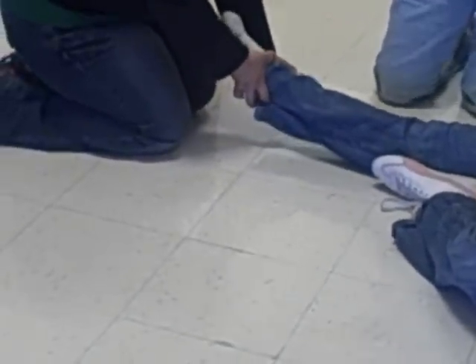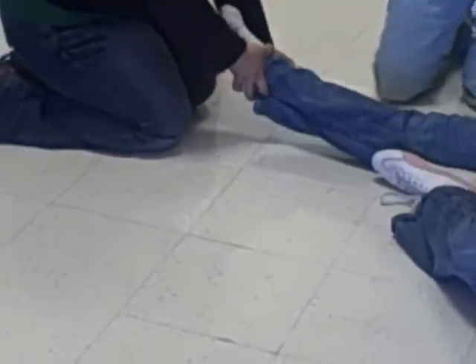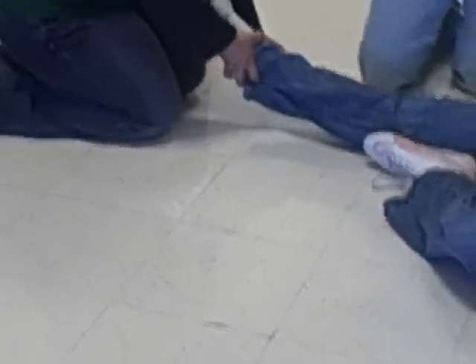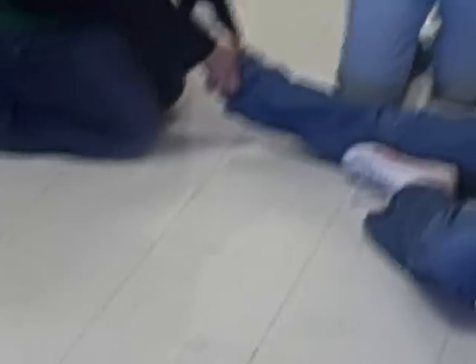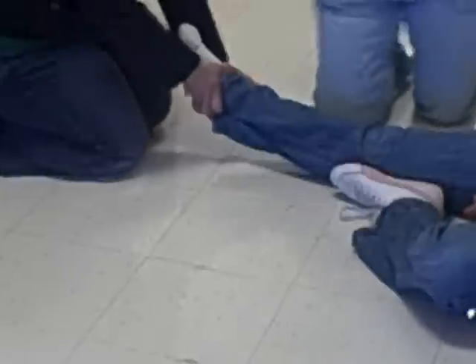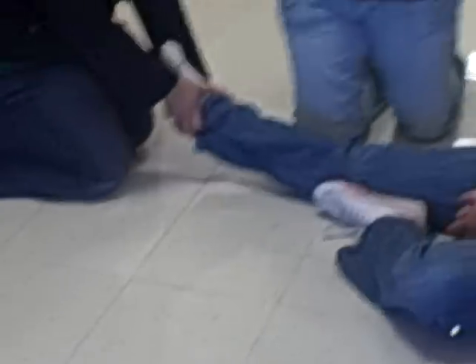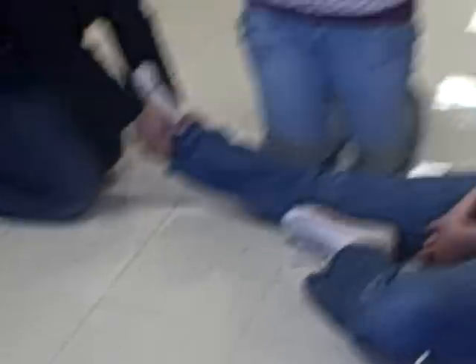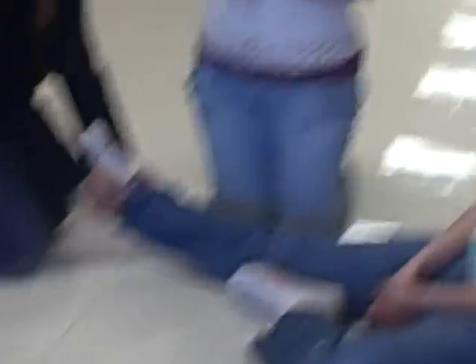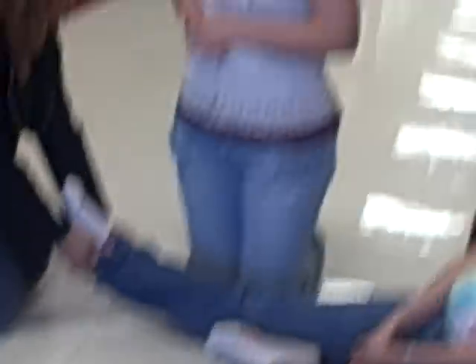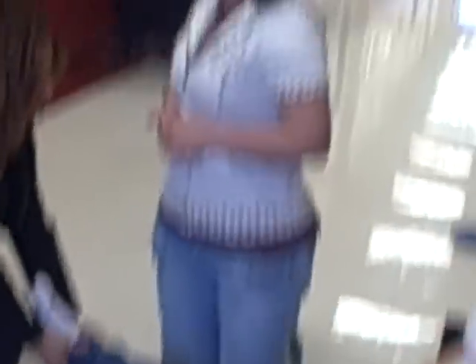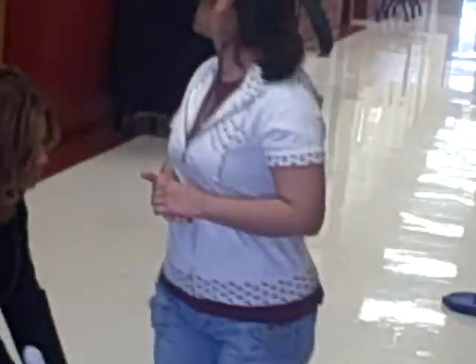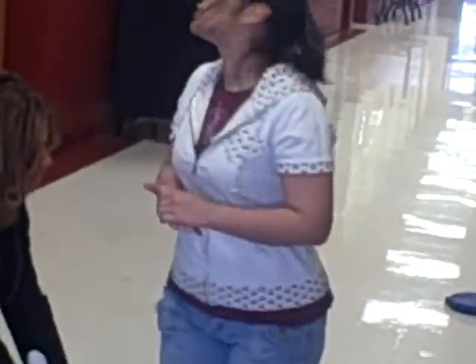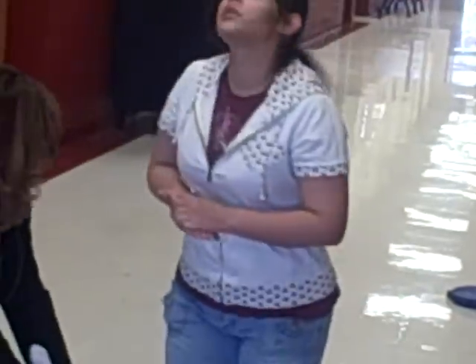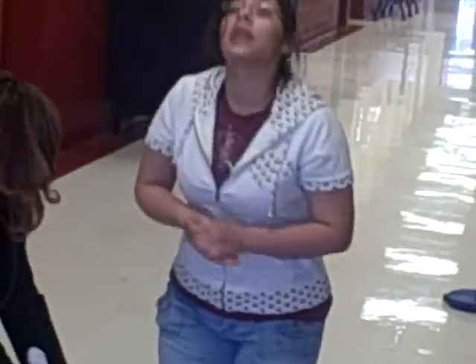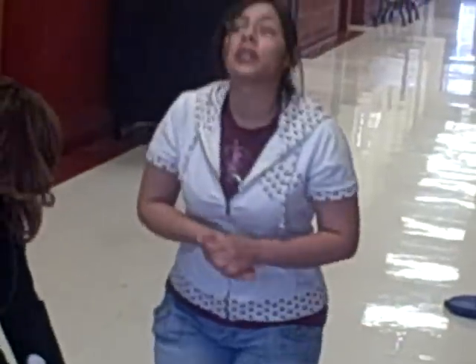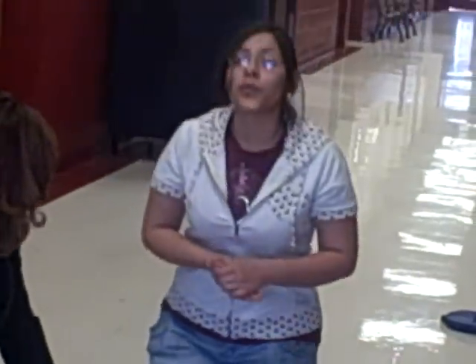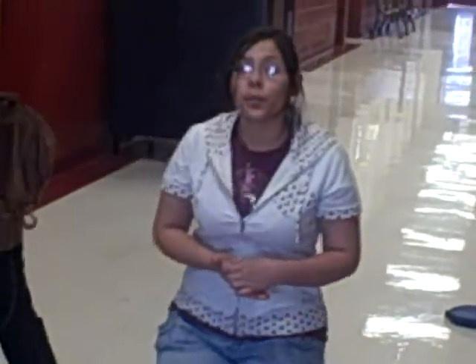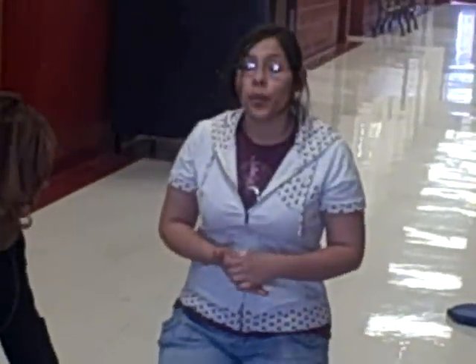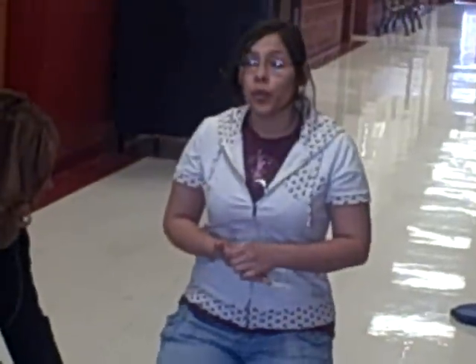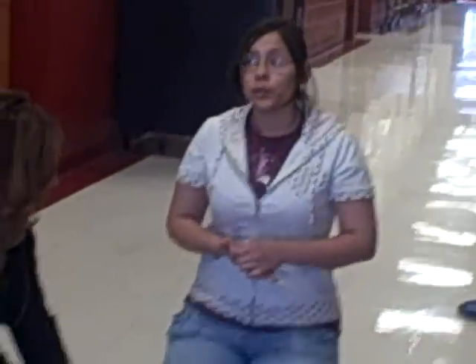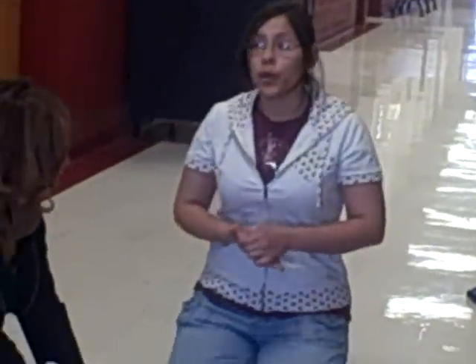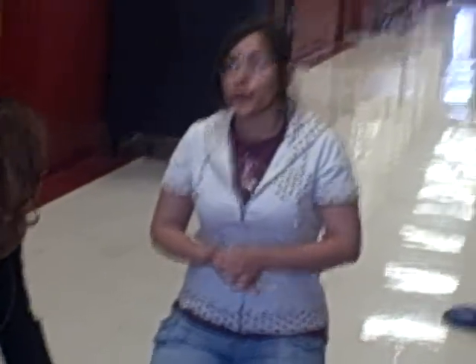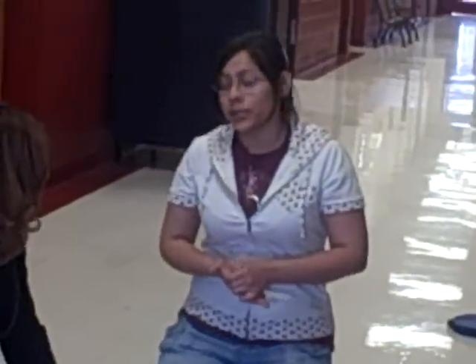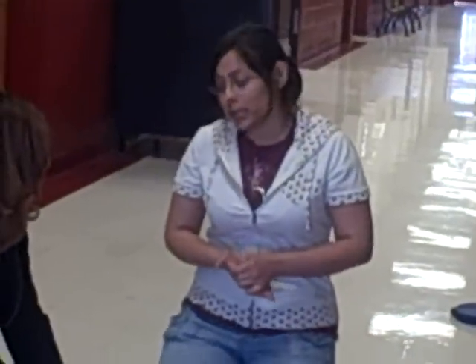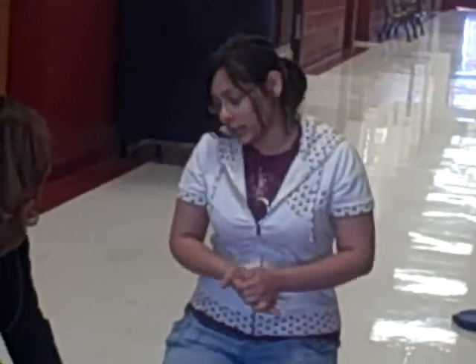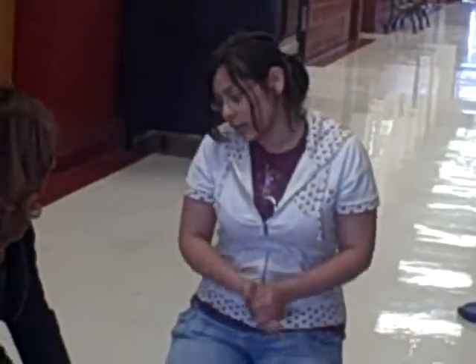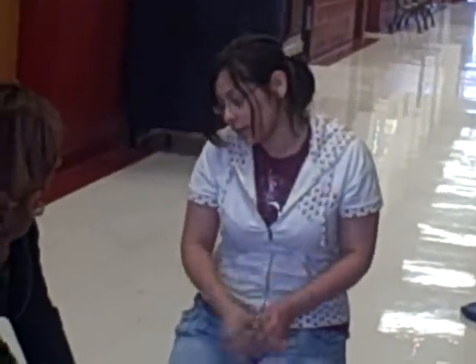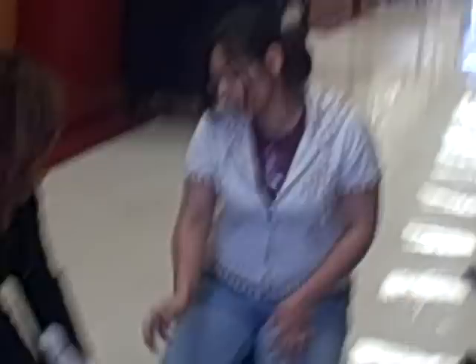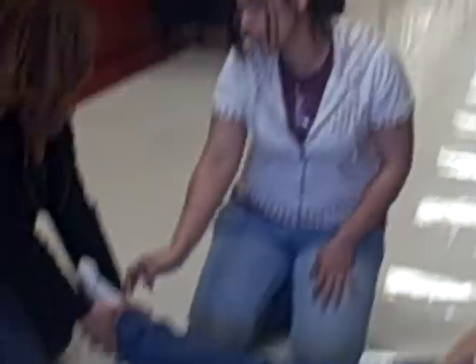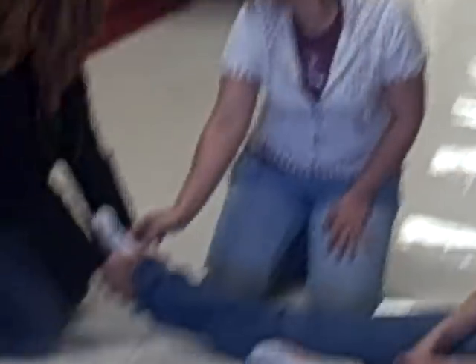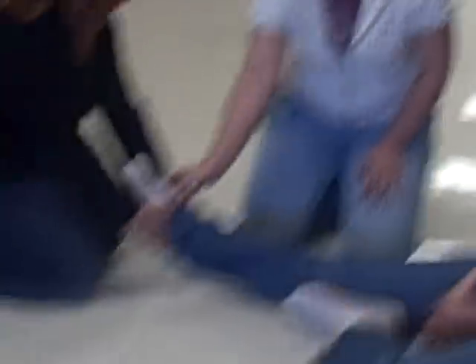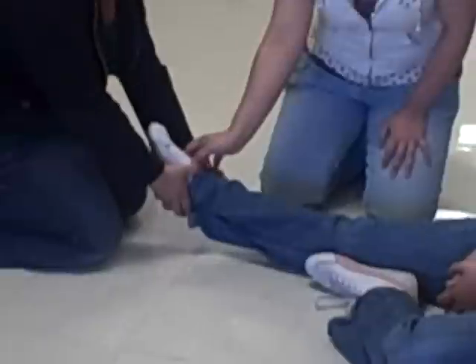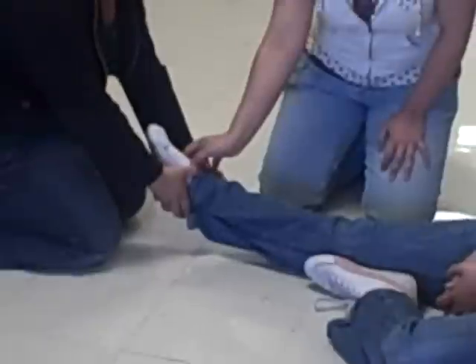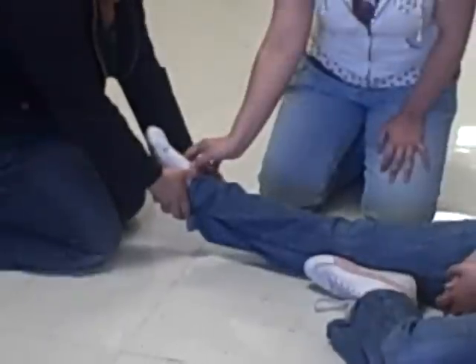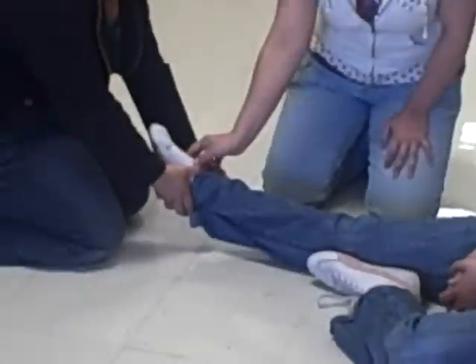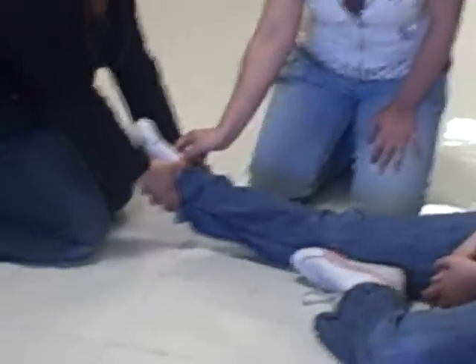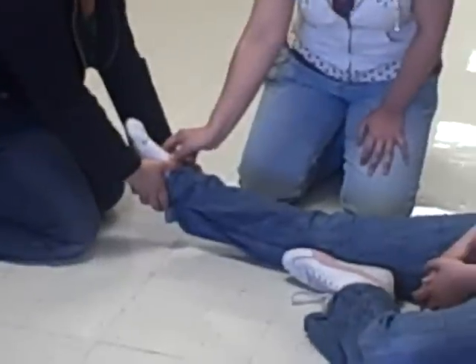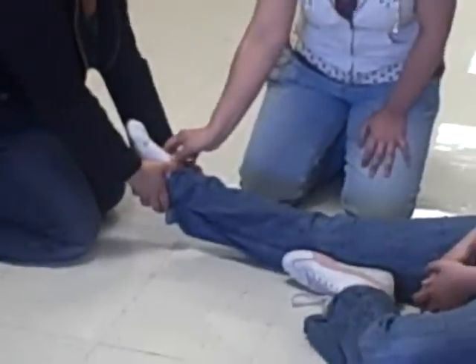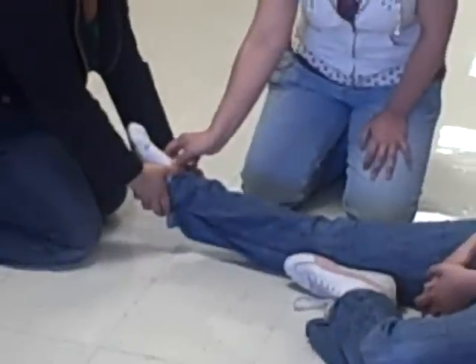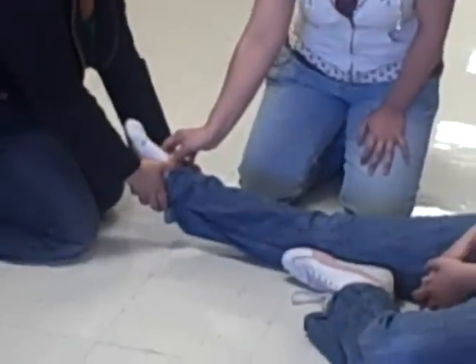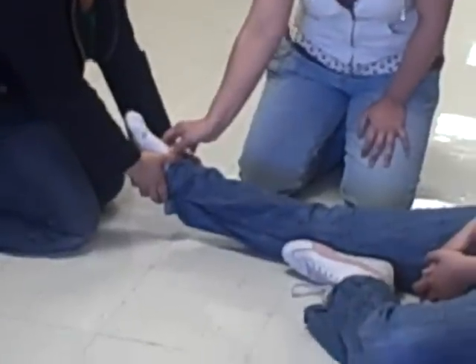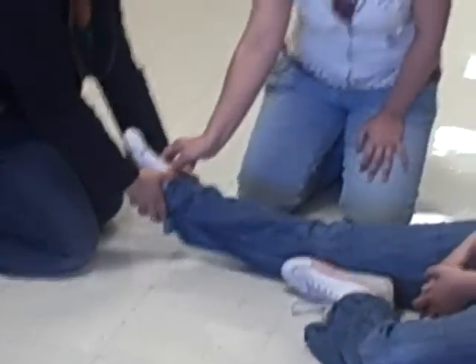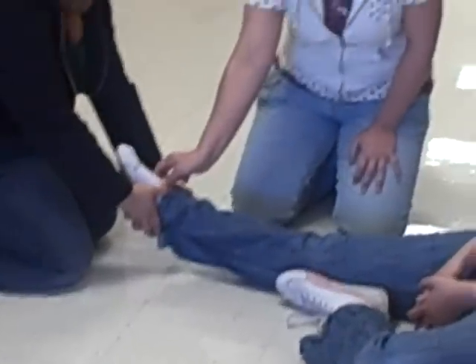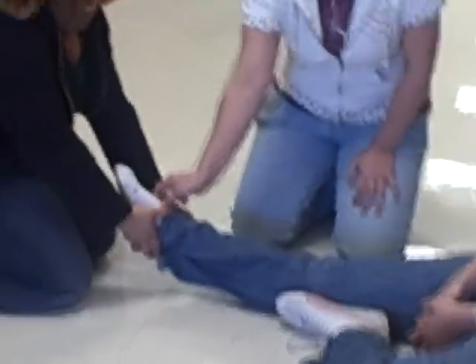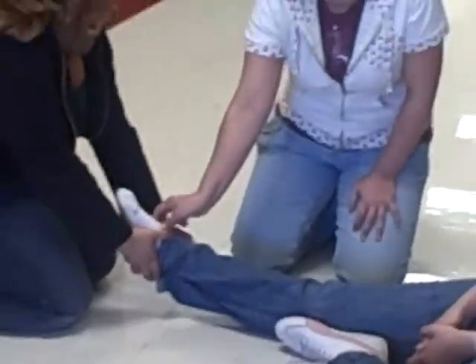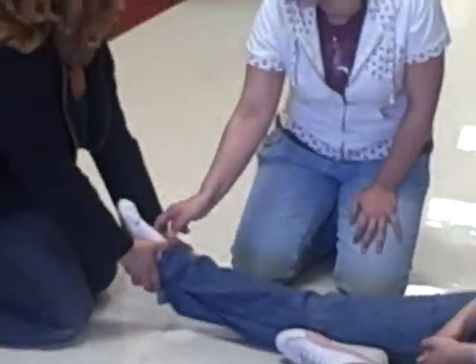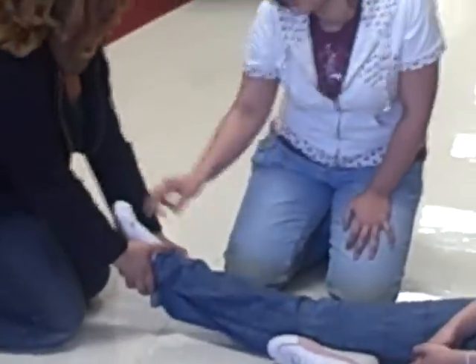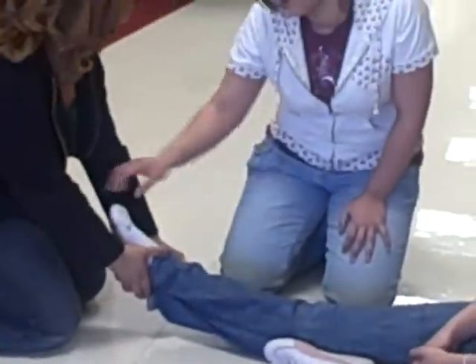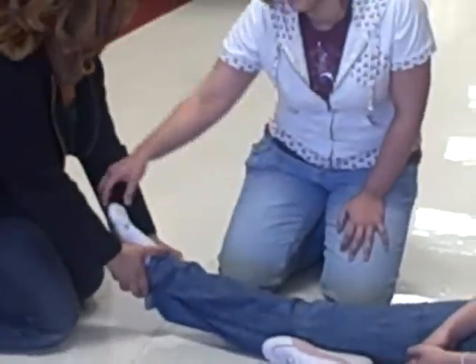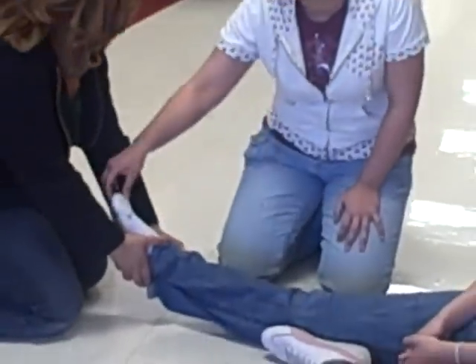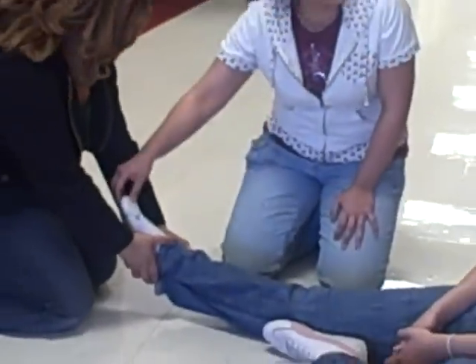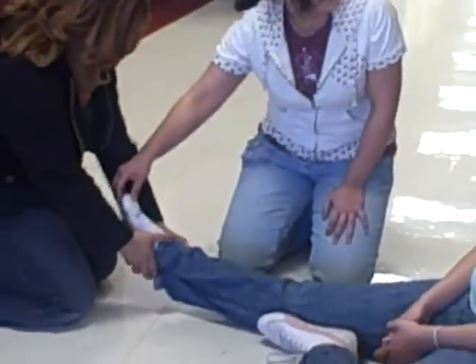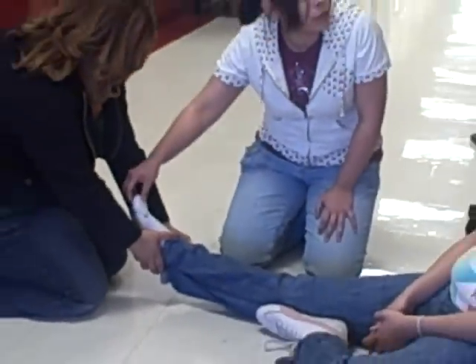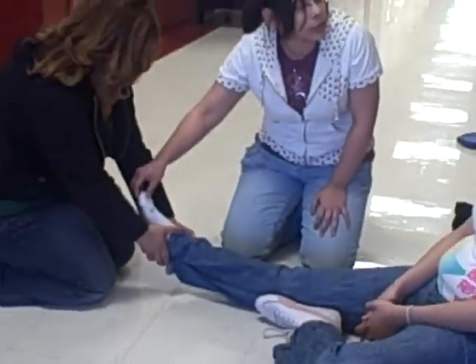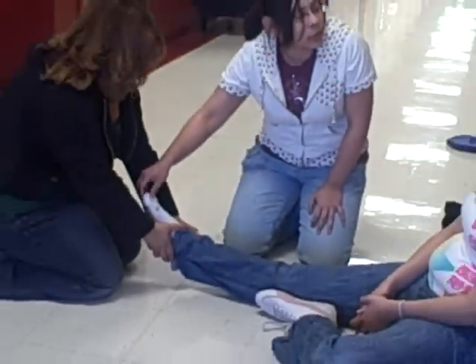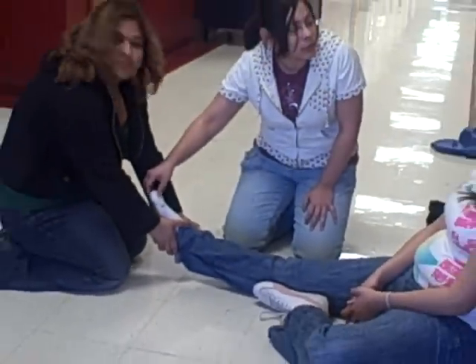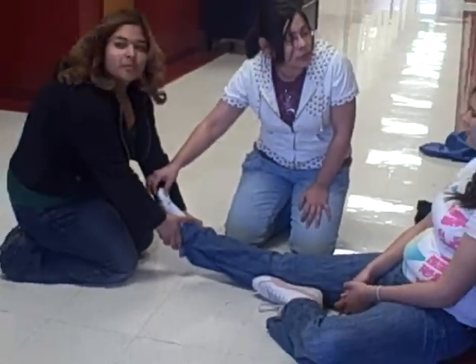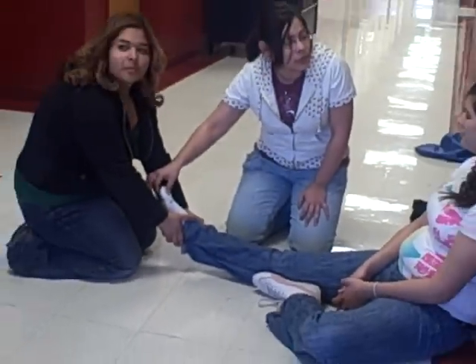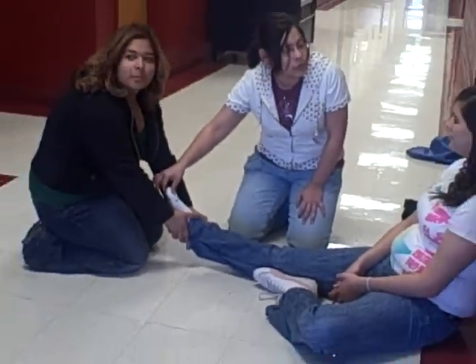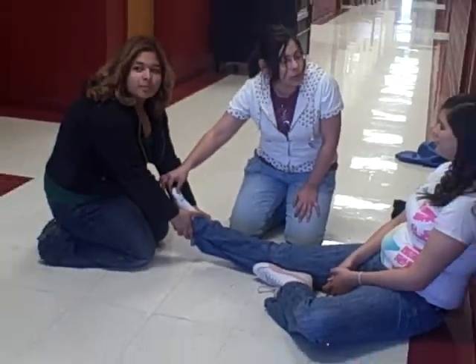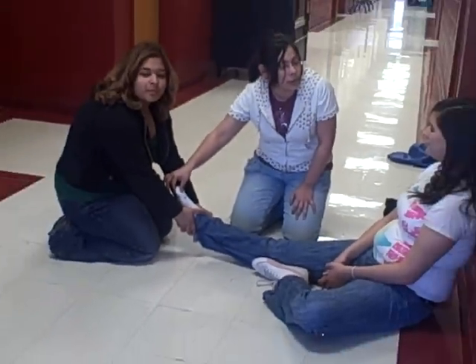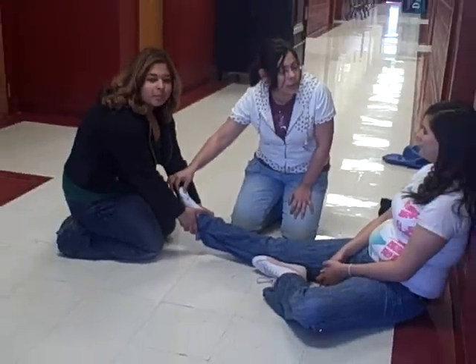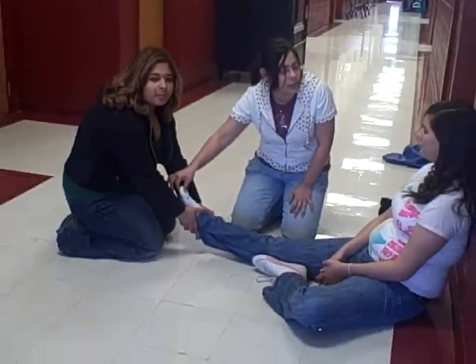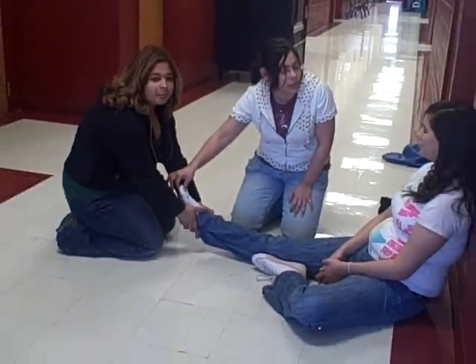I'll check for PMS, which stands for Pulse, Motor, and Sensory. Do I have a pulse? Pulse is present. May I have you wiggle your toes? Which toe am I touching?